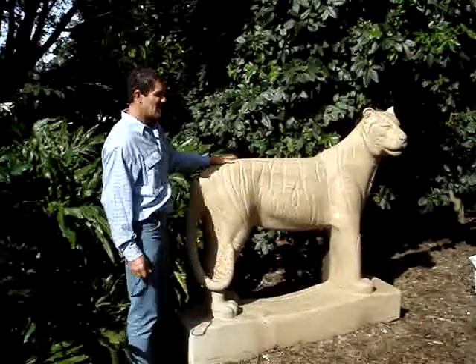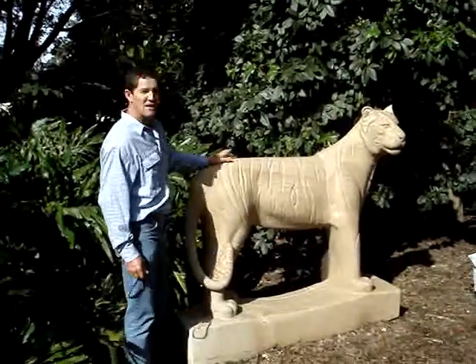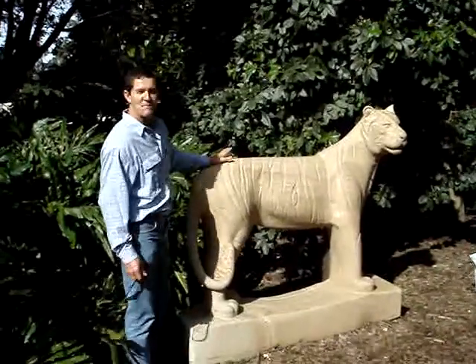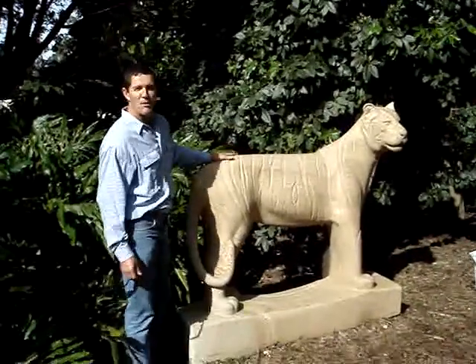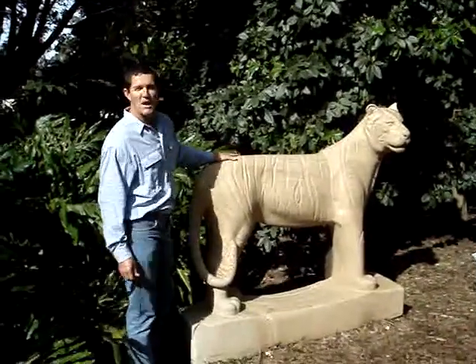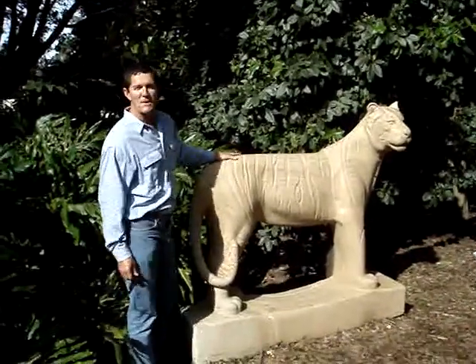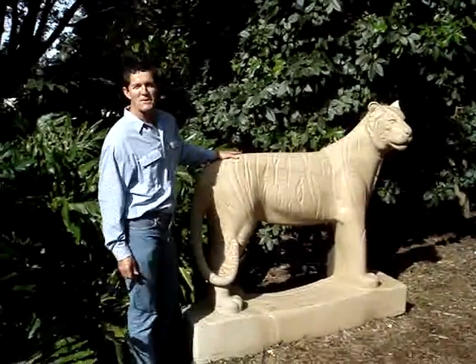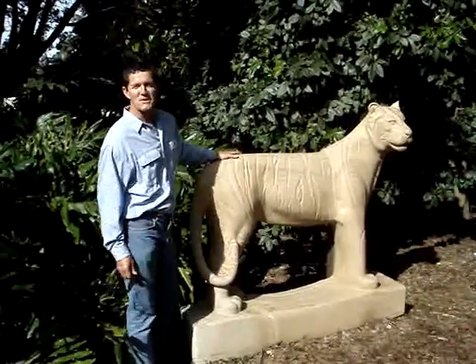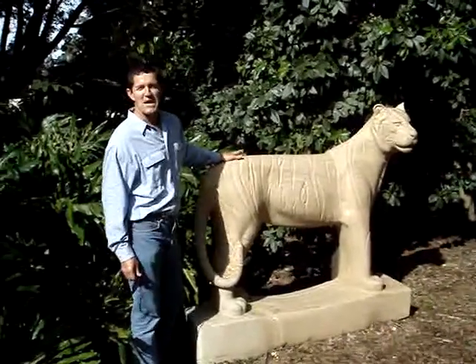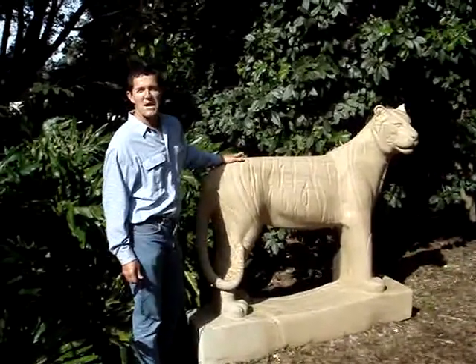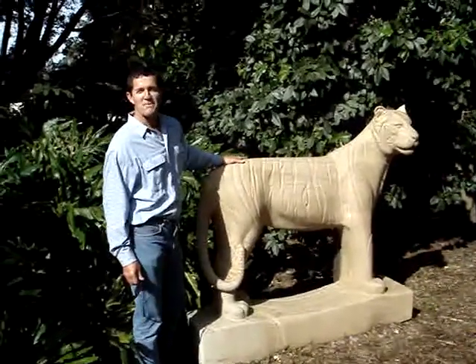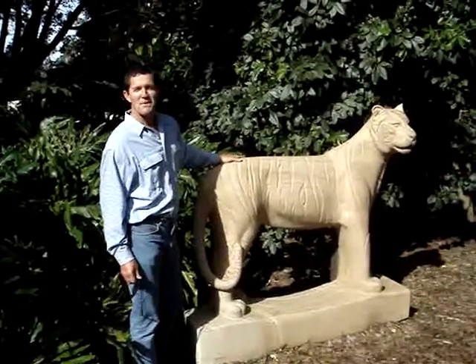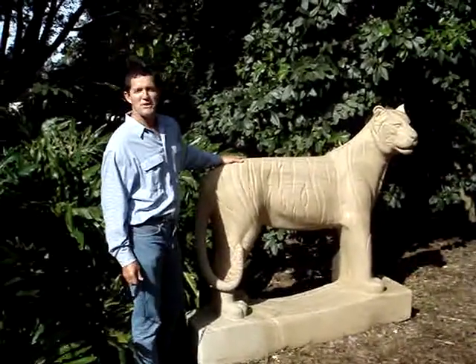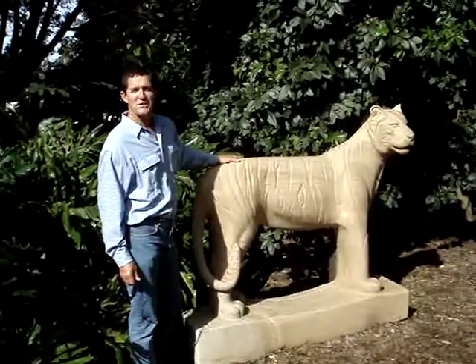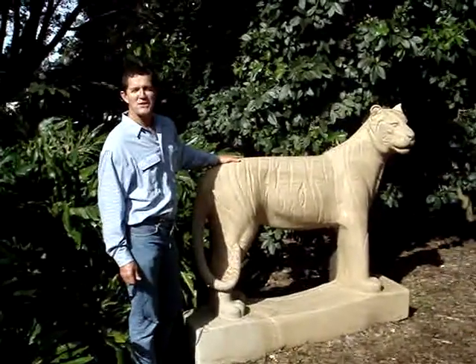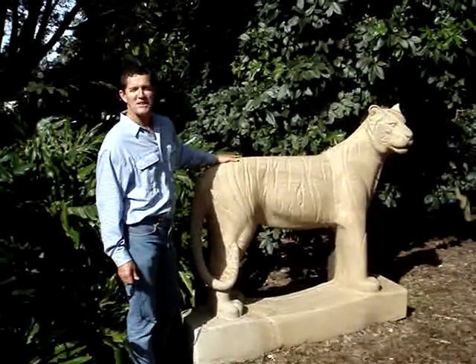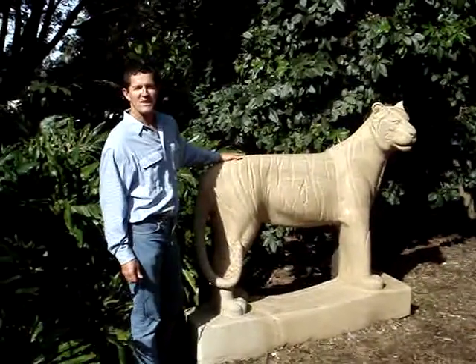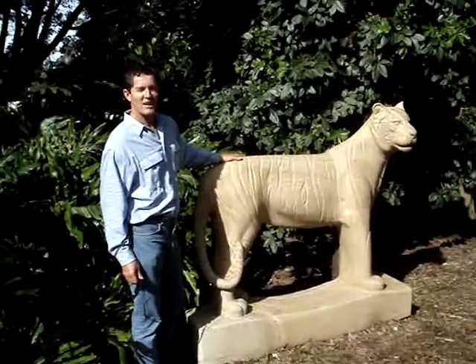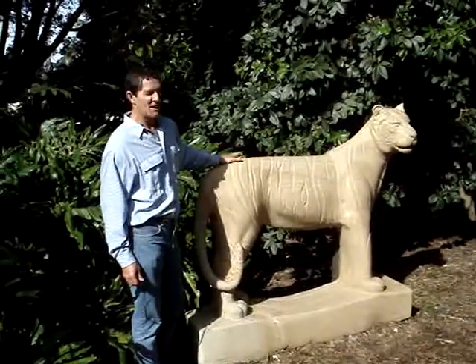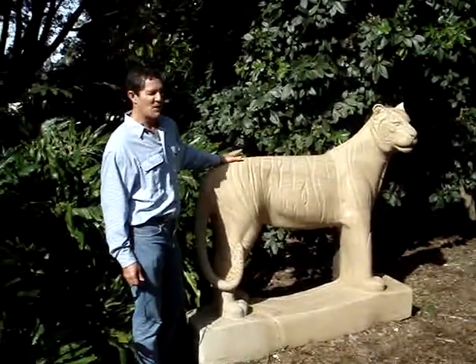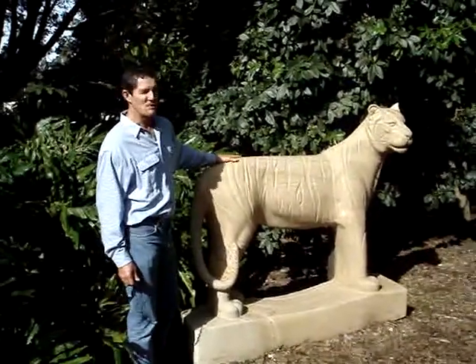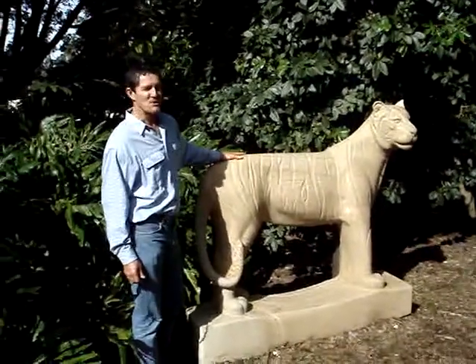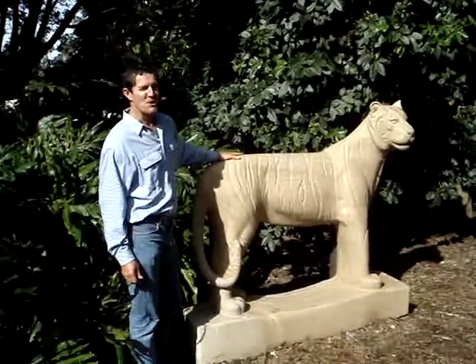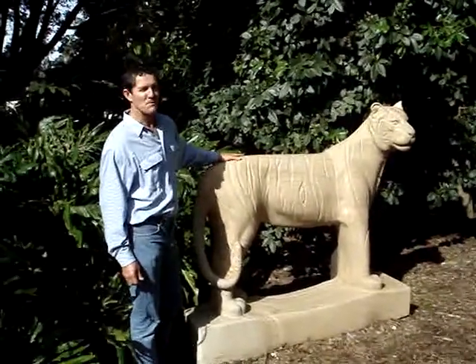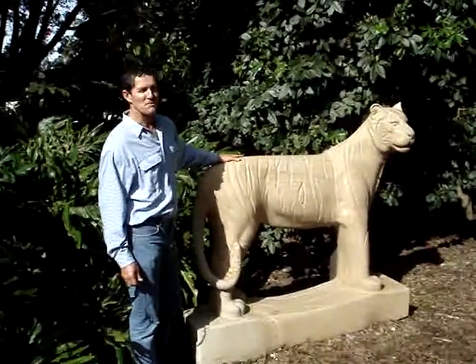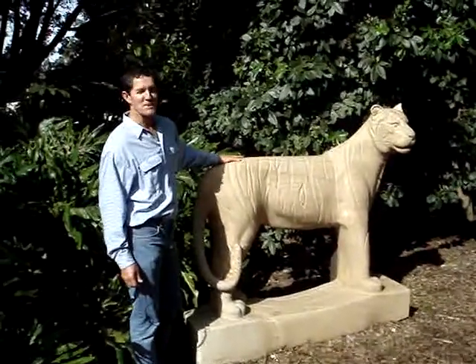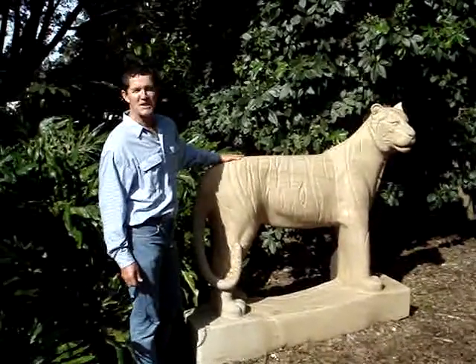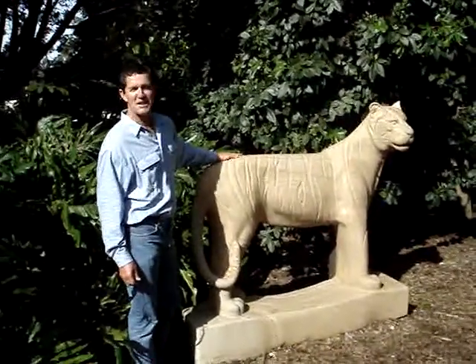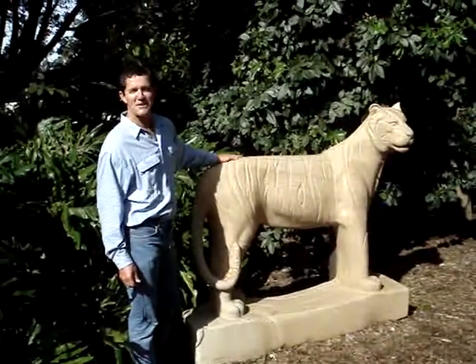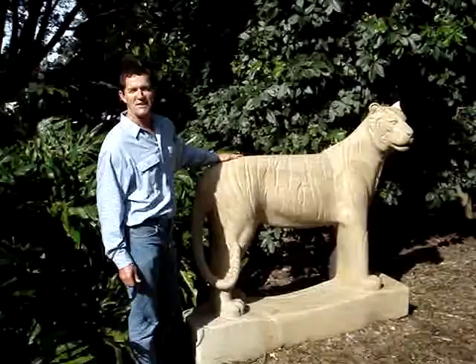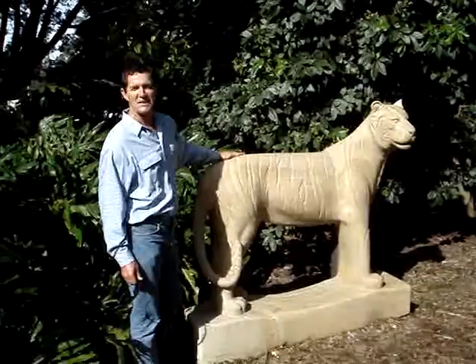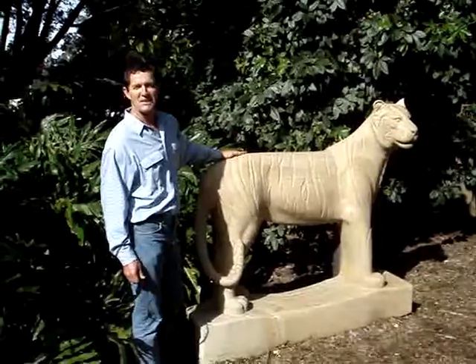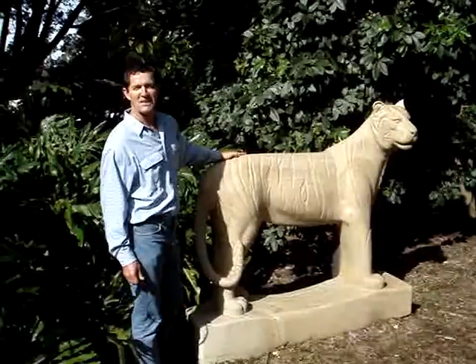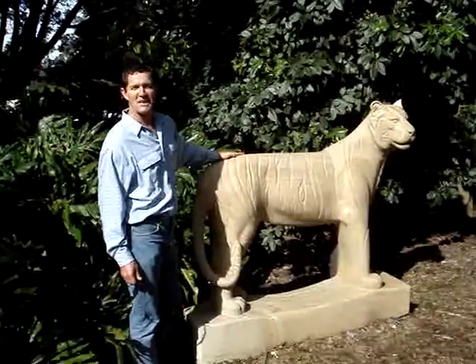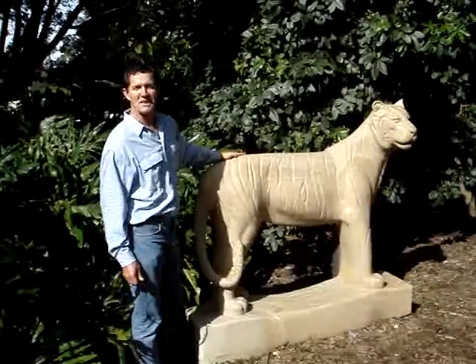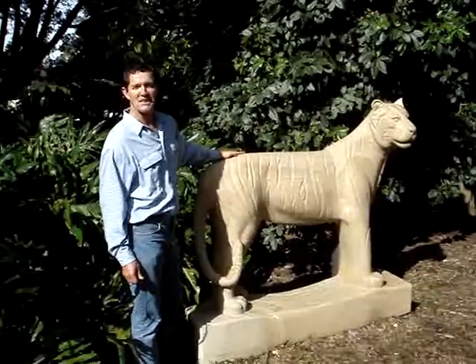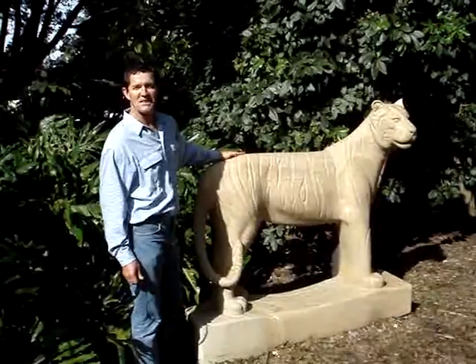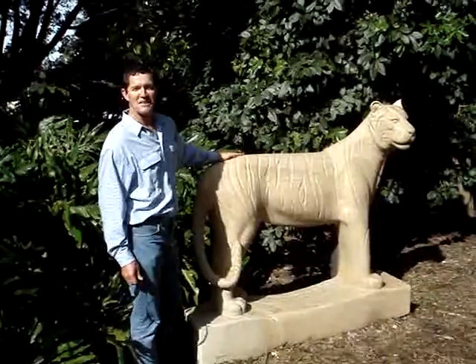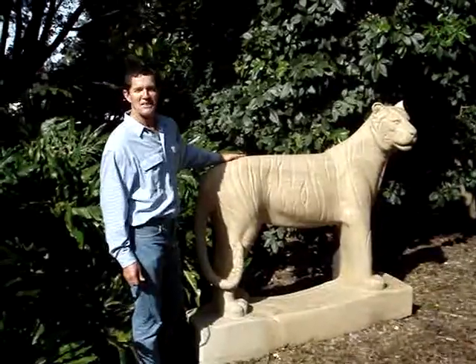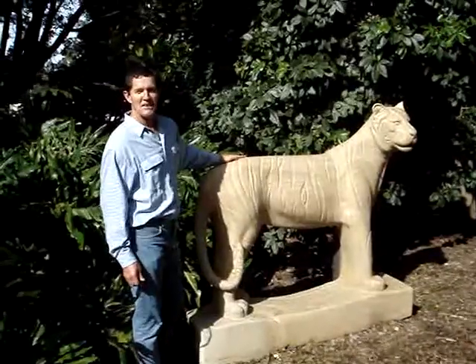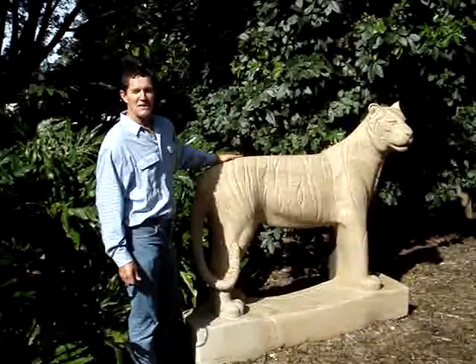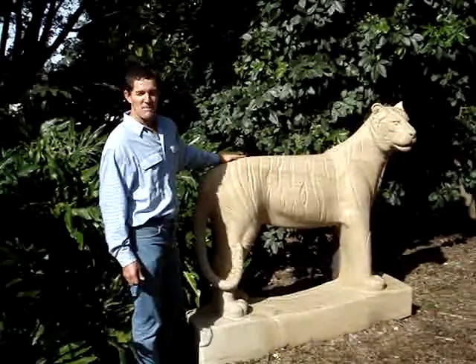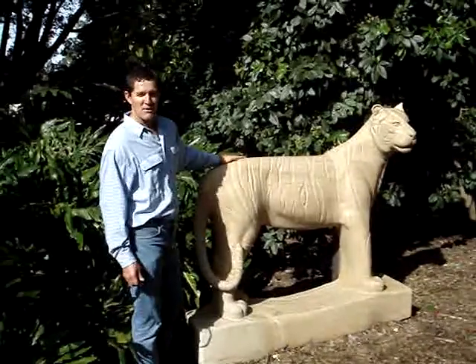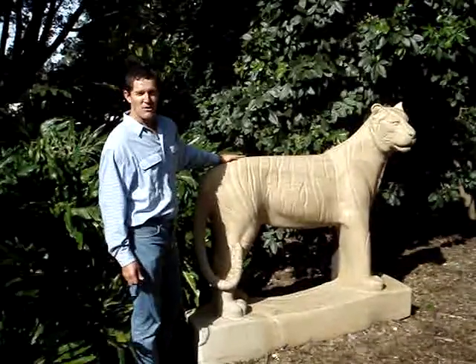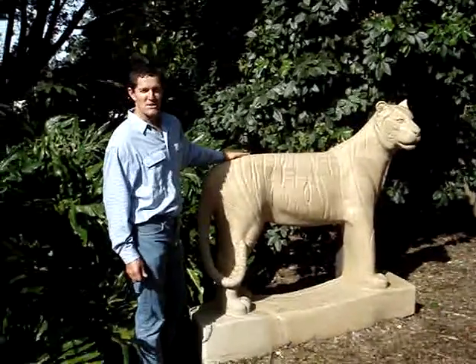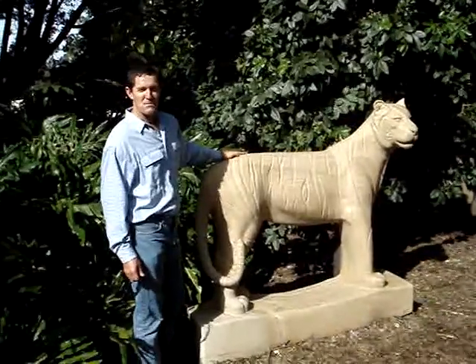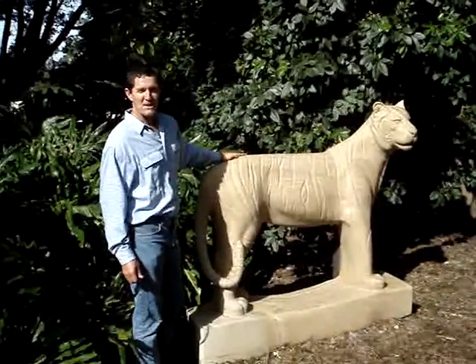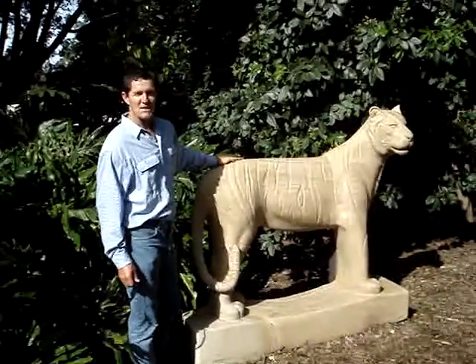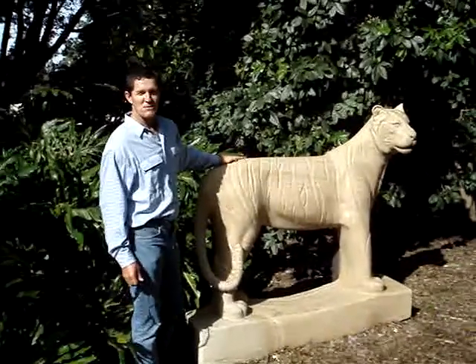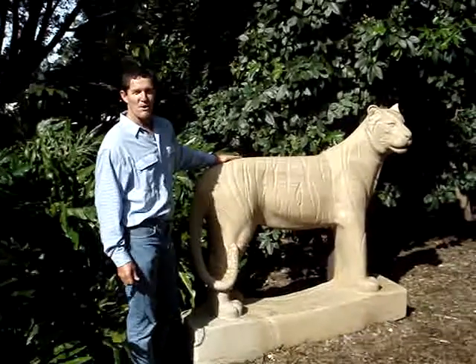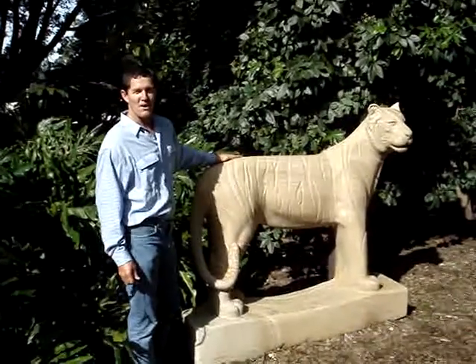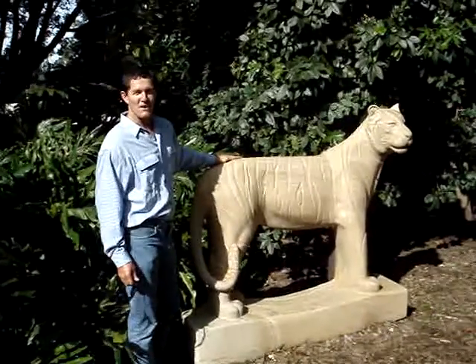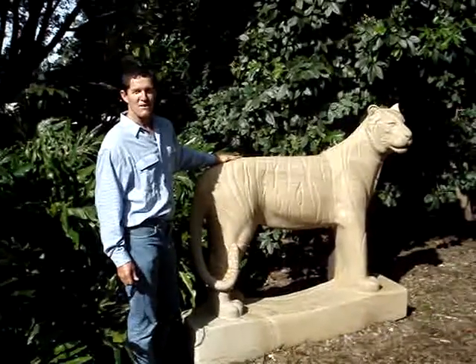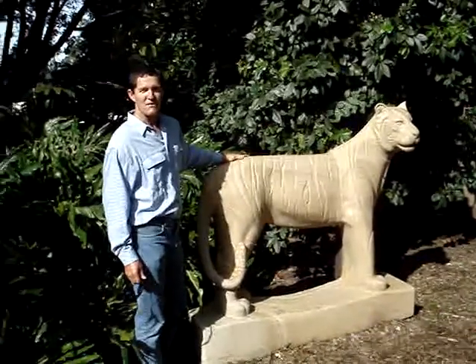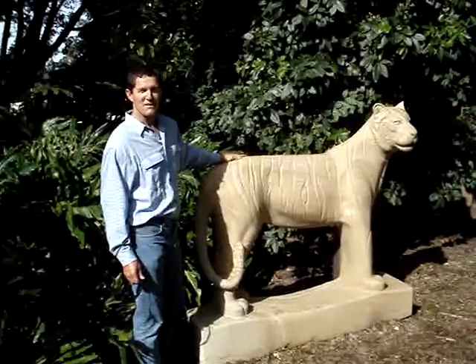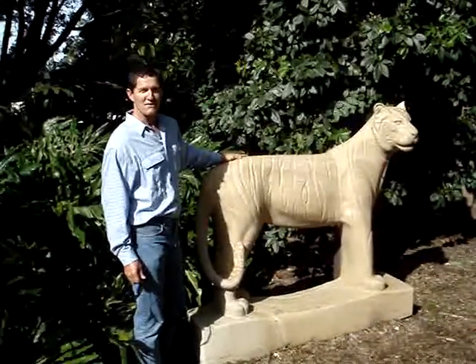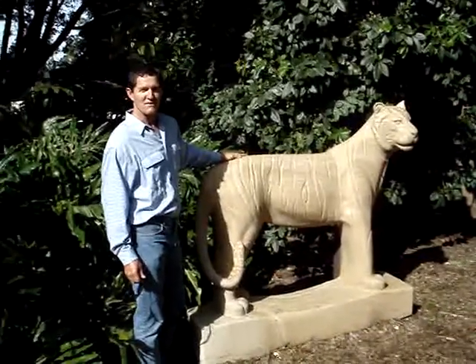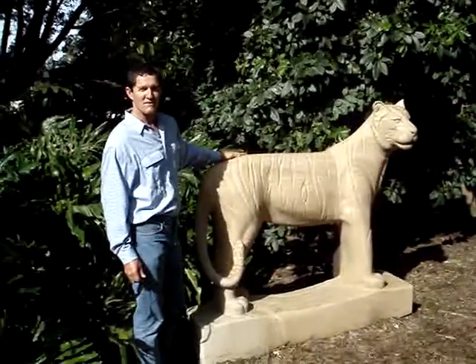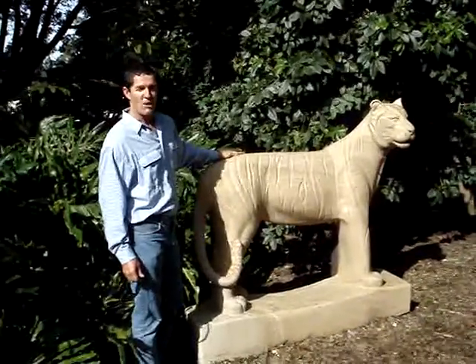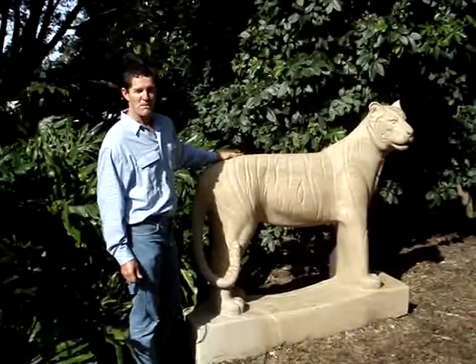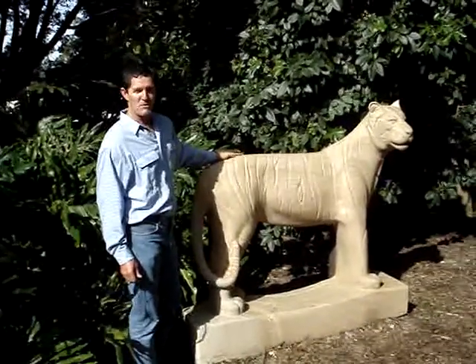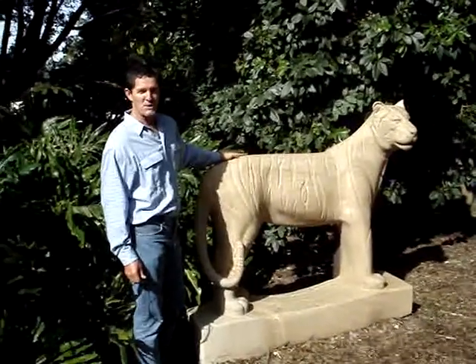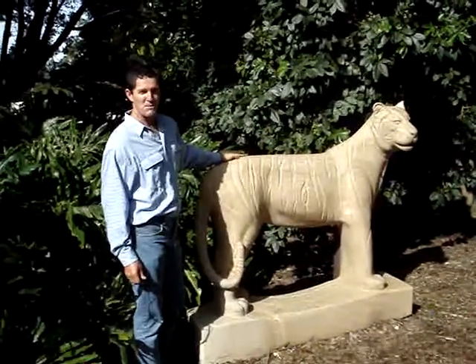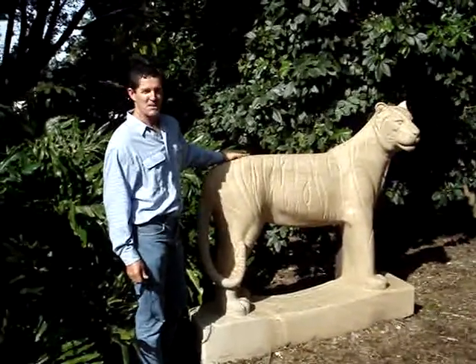My name is Dan Beverage. I'm a sculptor here in Mount Crosby. This is where I live. I'm in Brisbane.